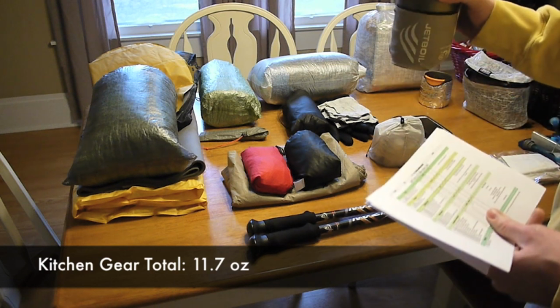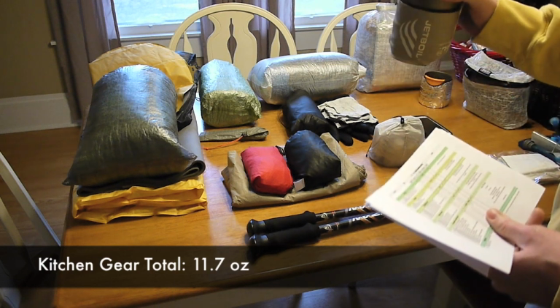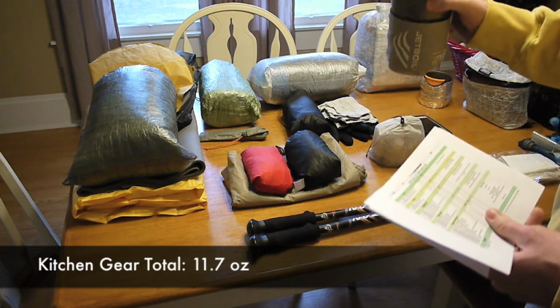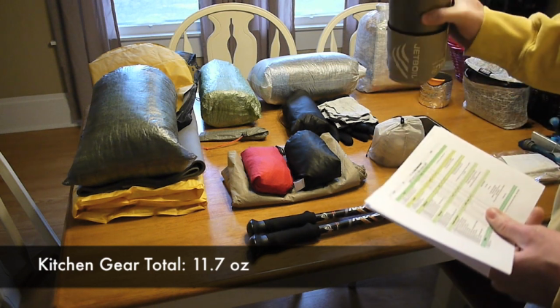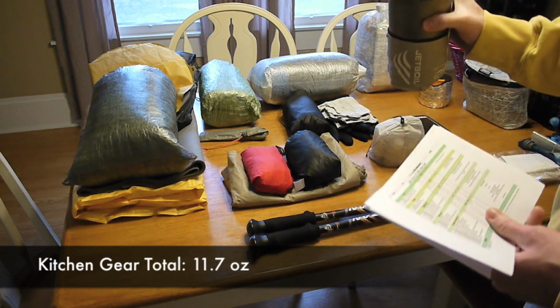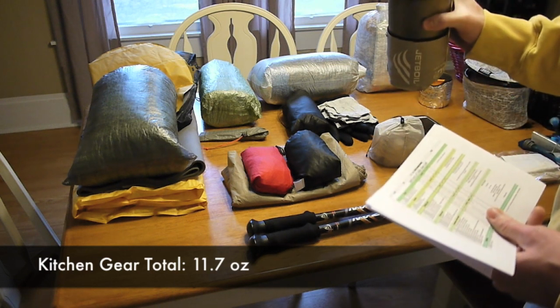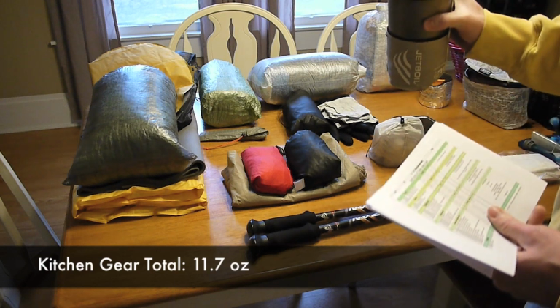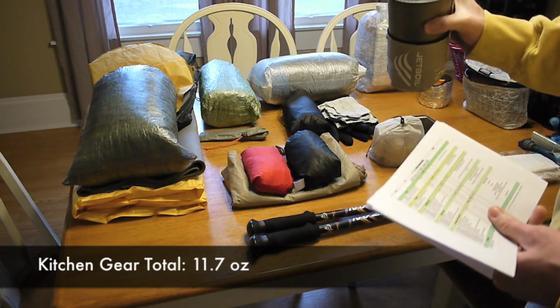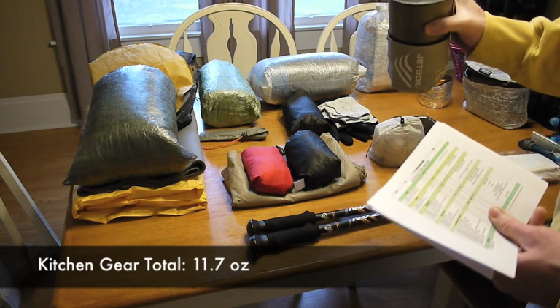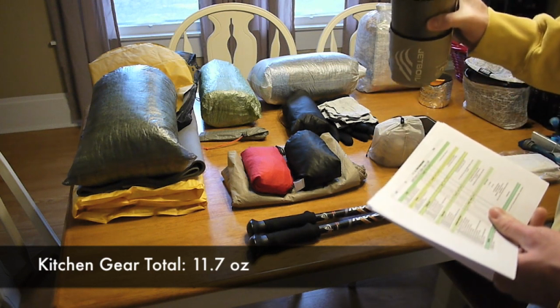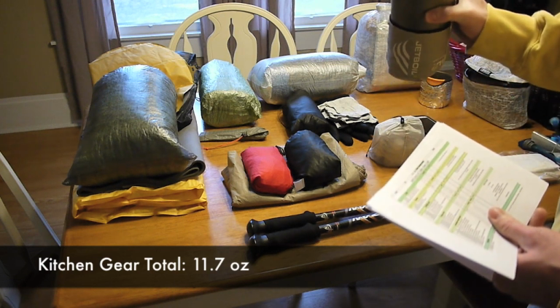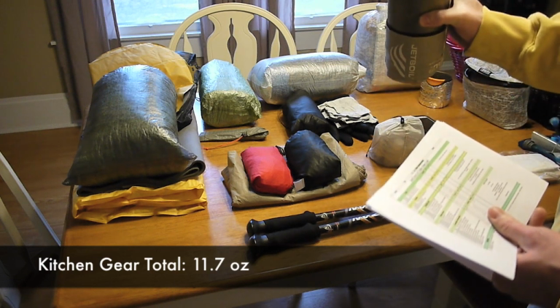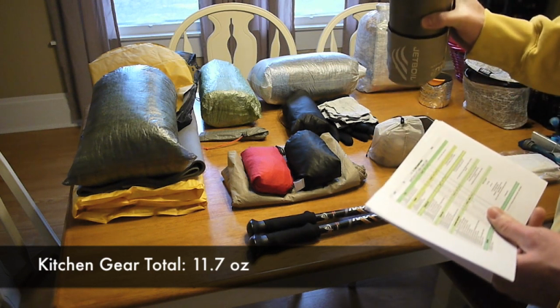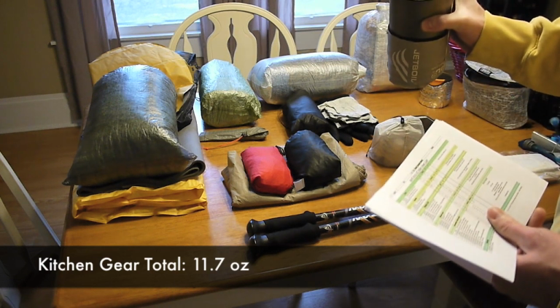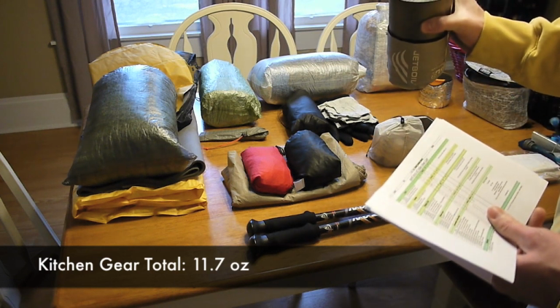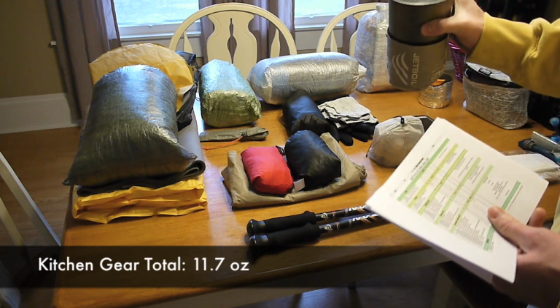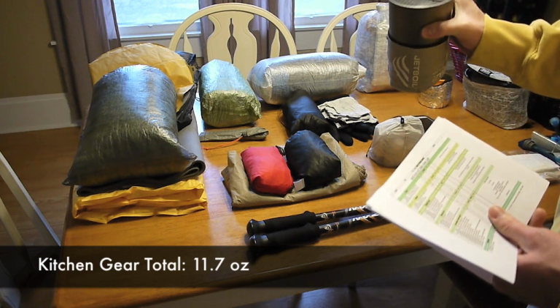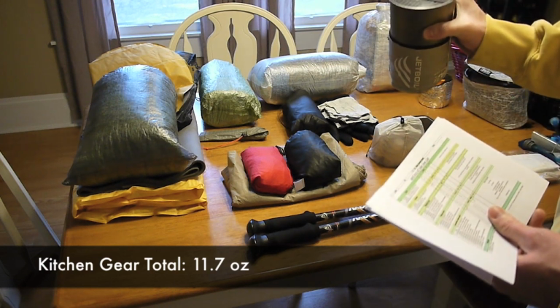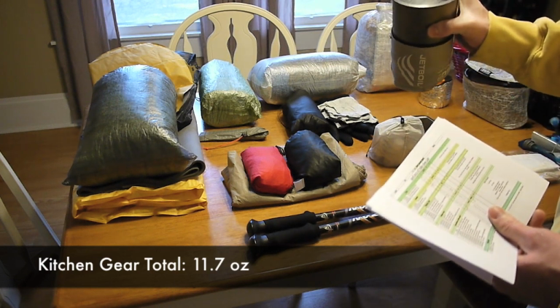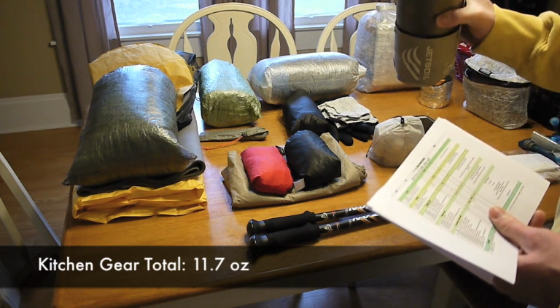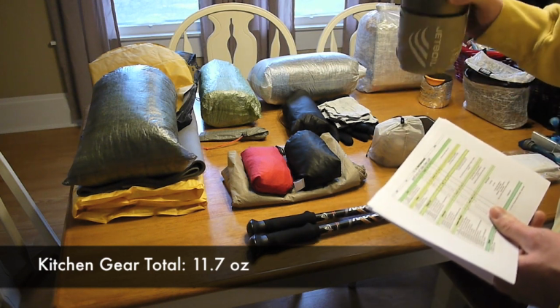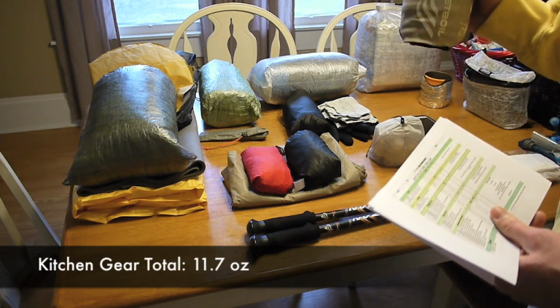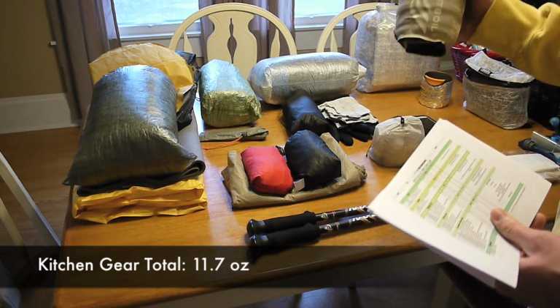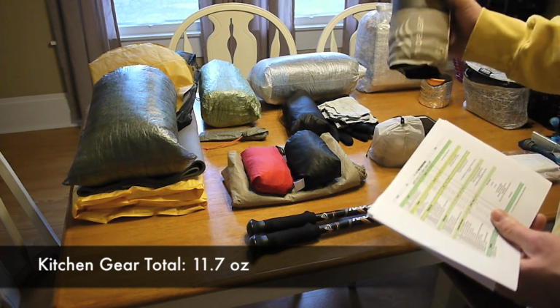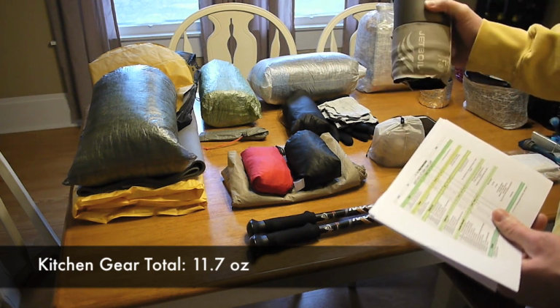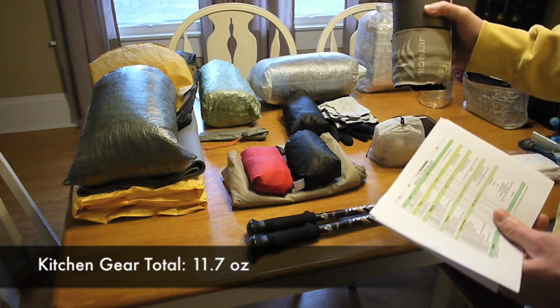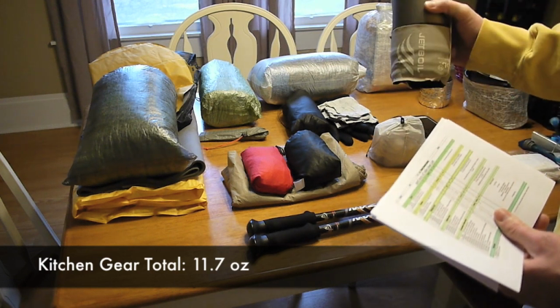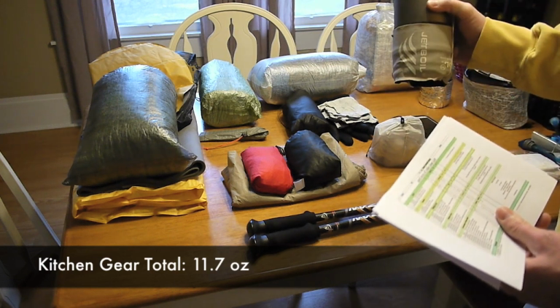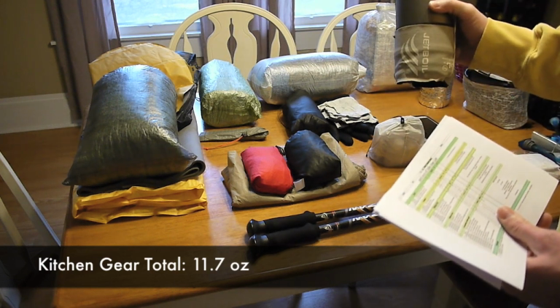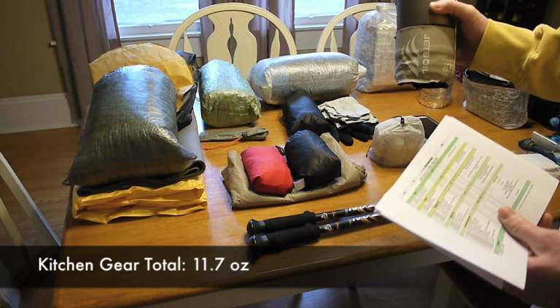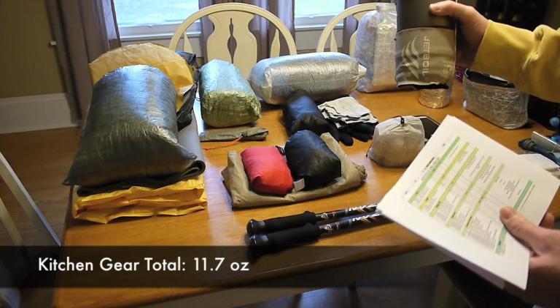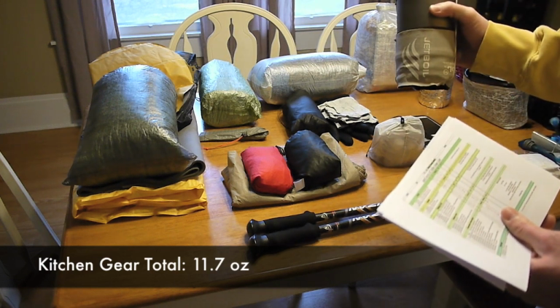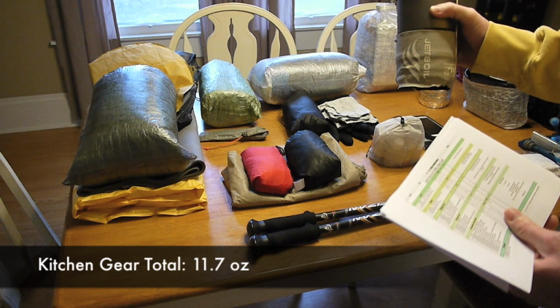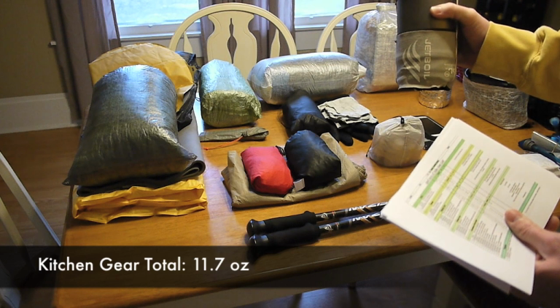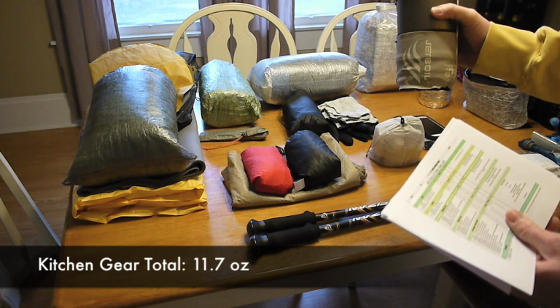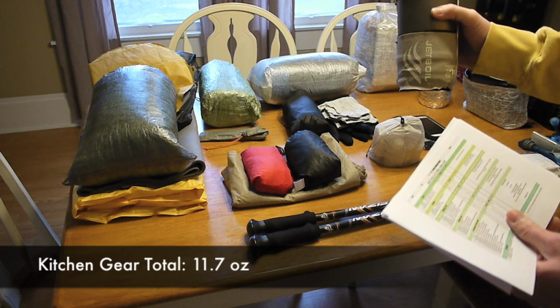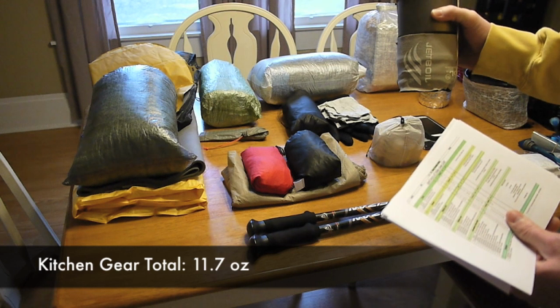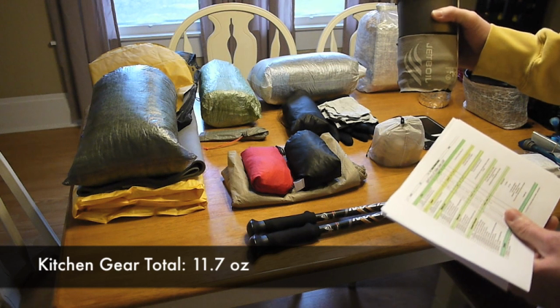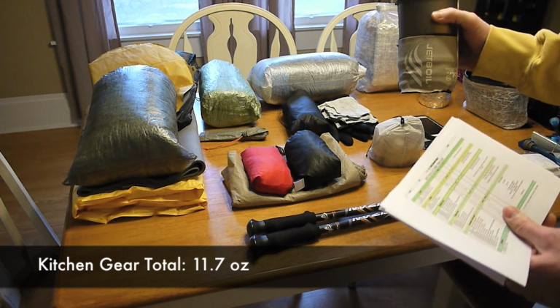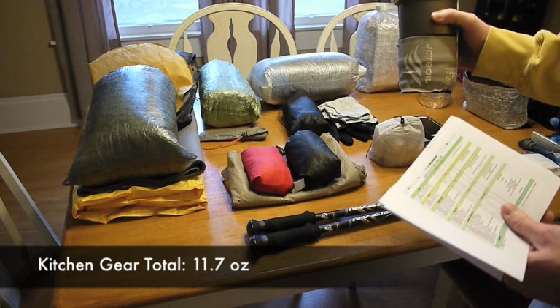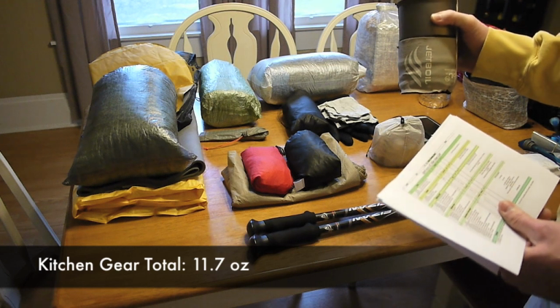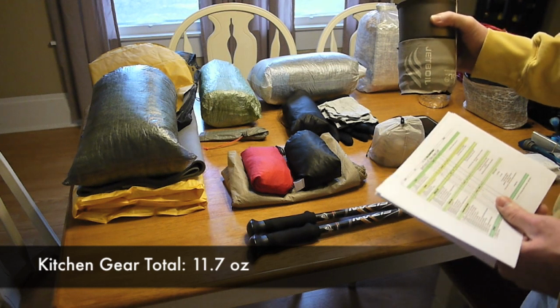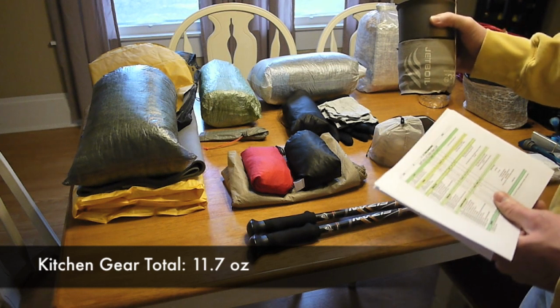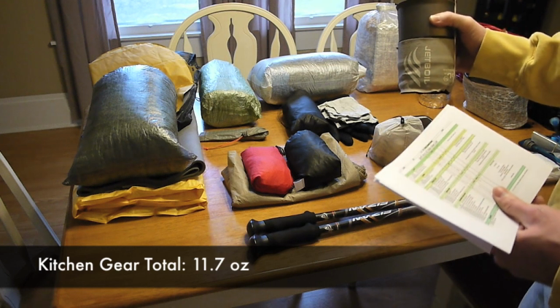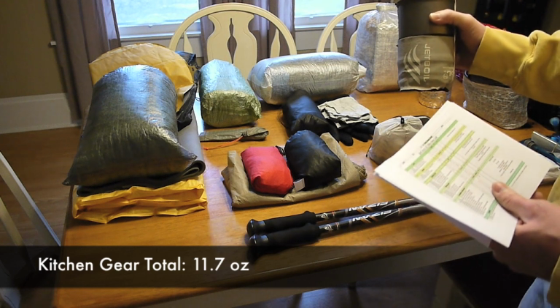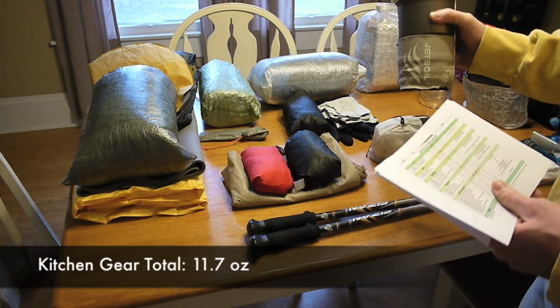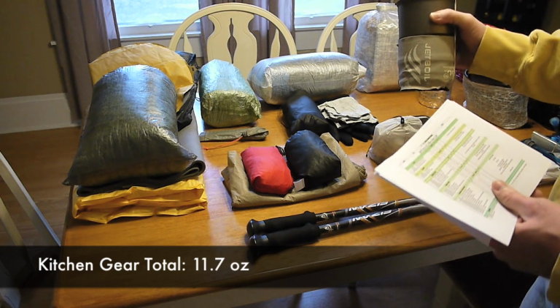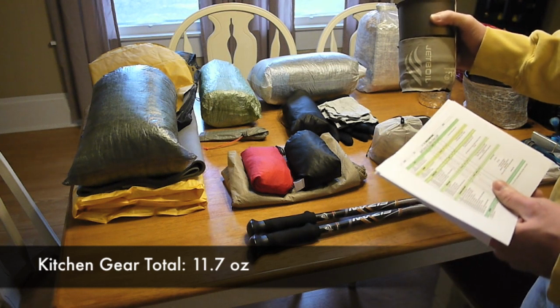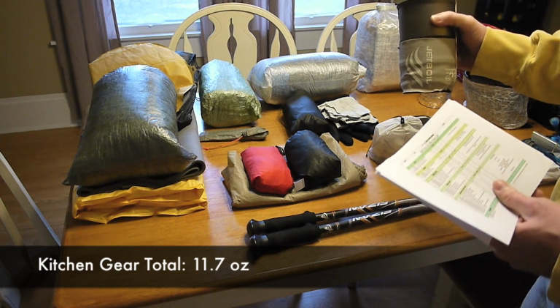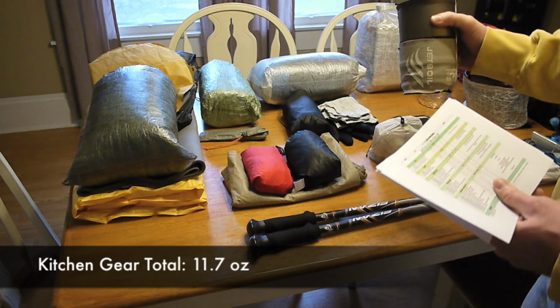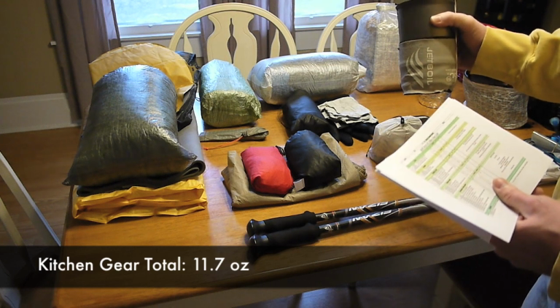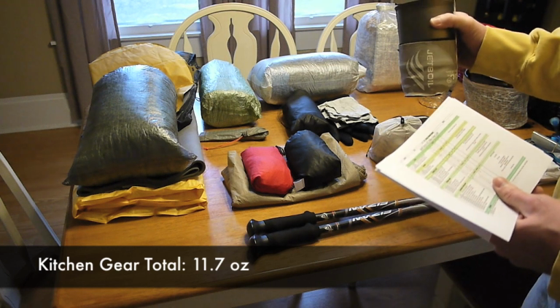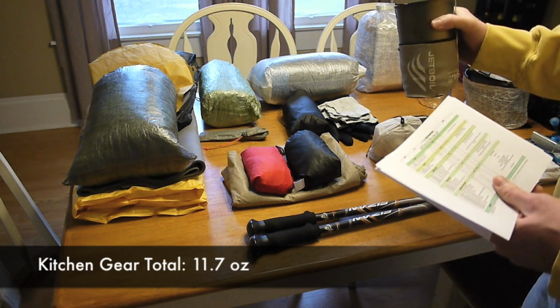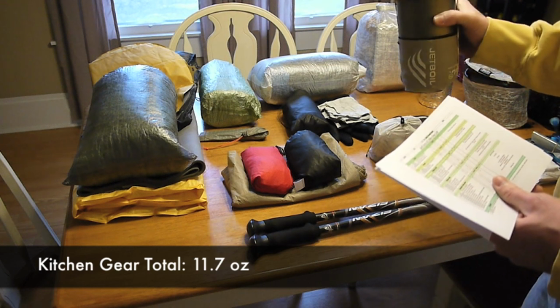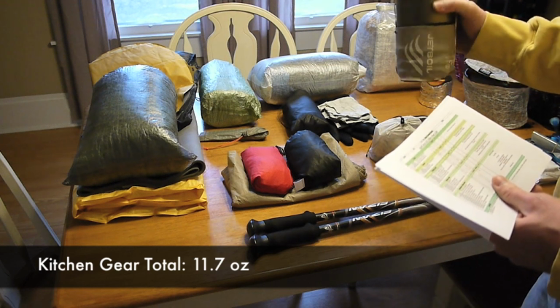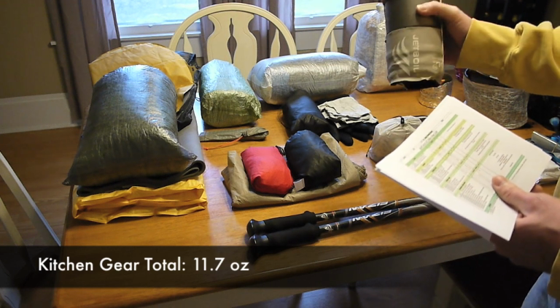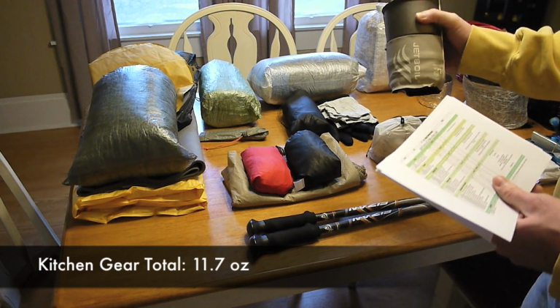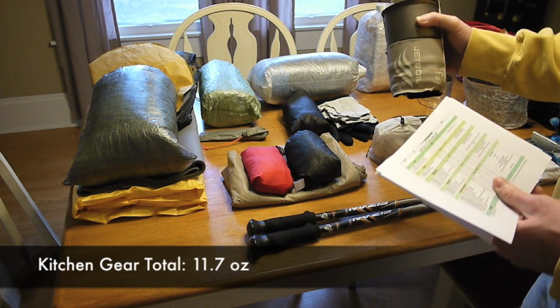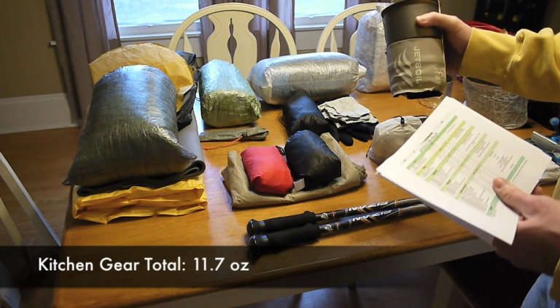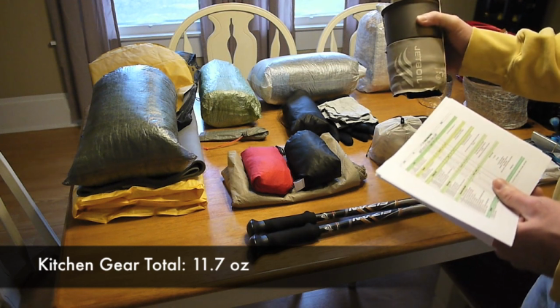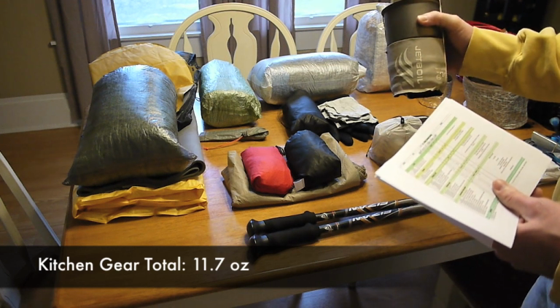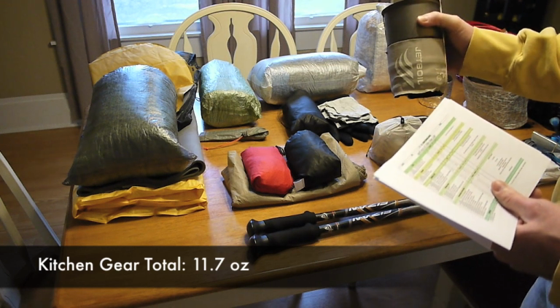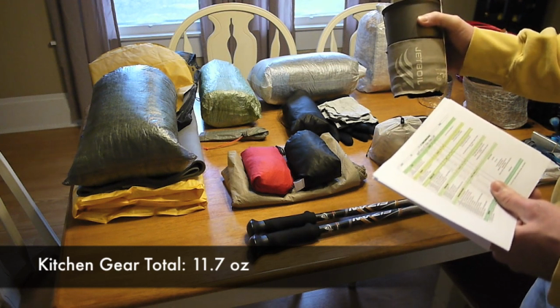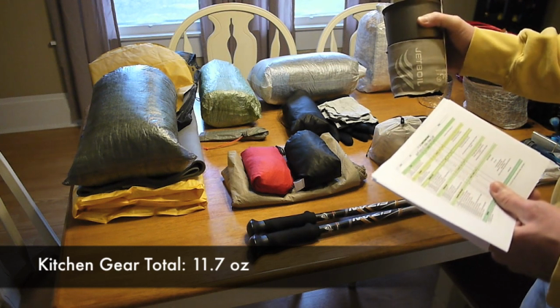I've also got a piece of a Light Load Towel inside there. My kitchen gear consists of the Jetboil Sol TI and the Light Load Towel.